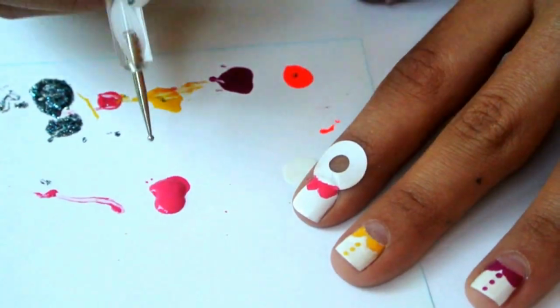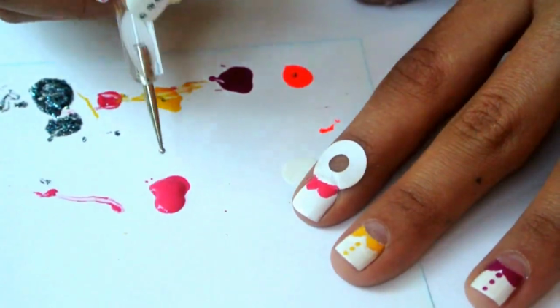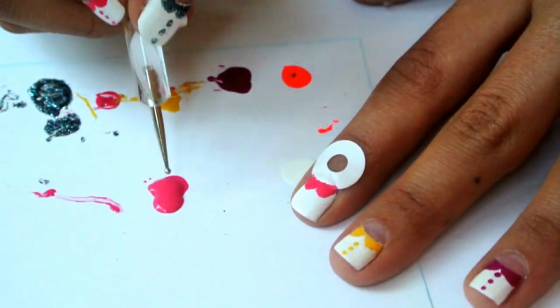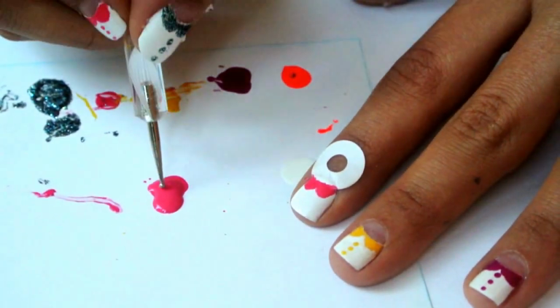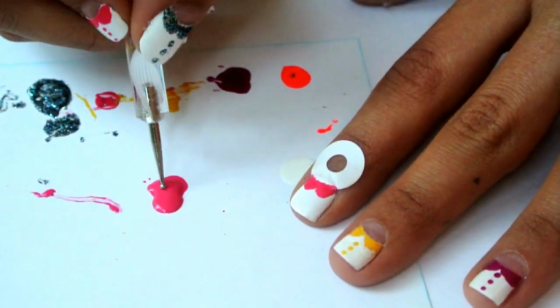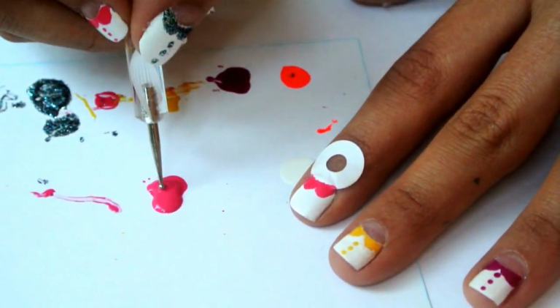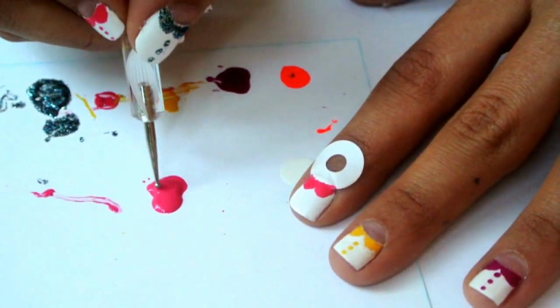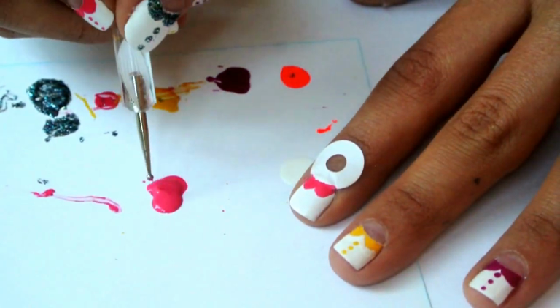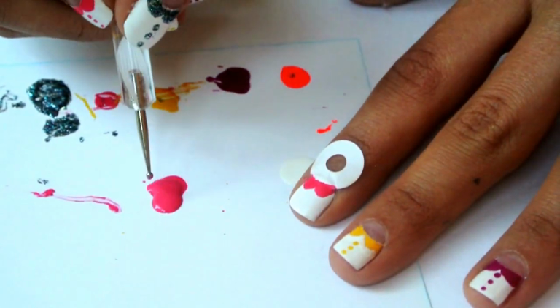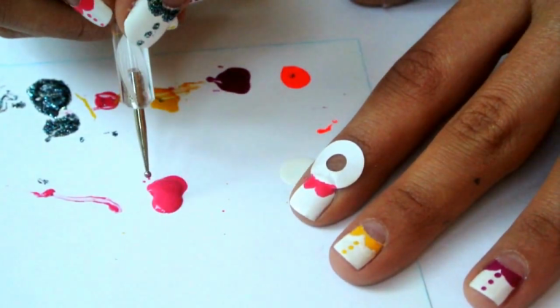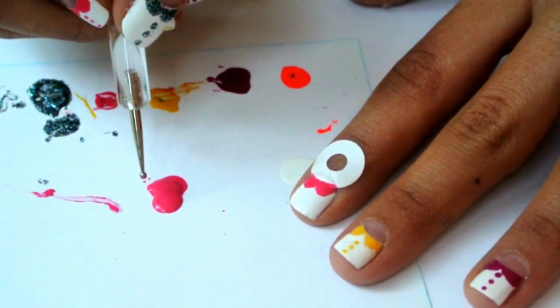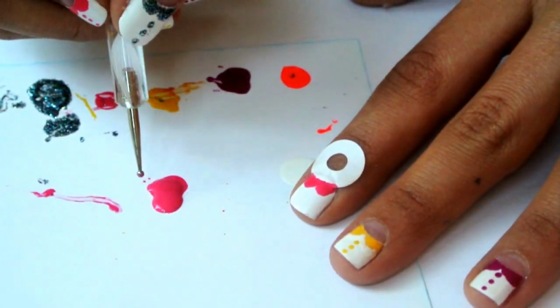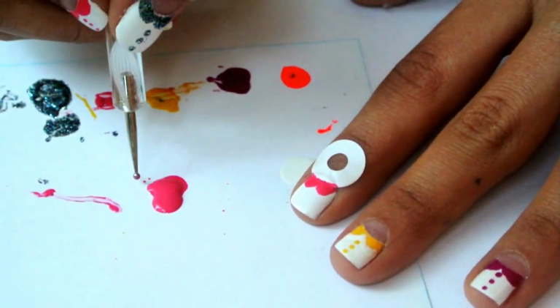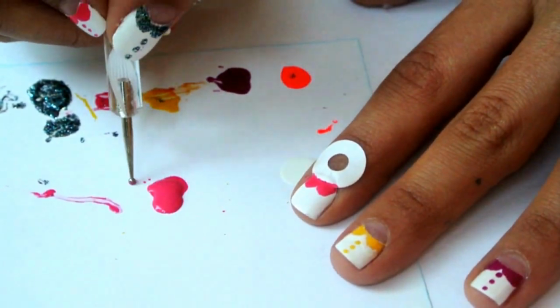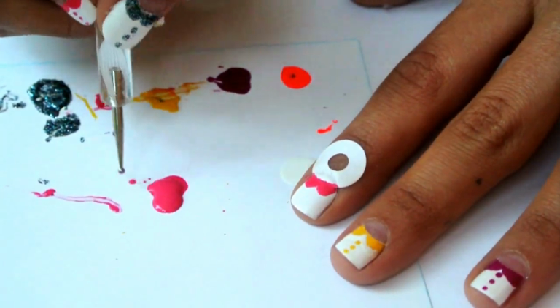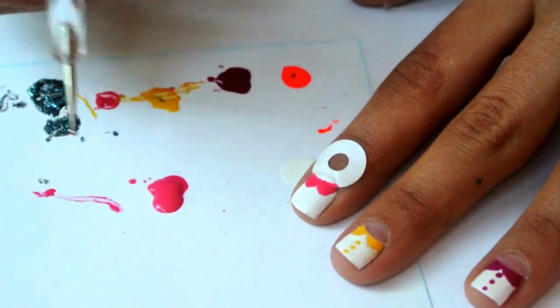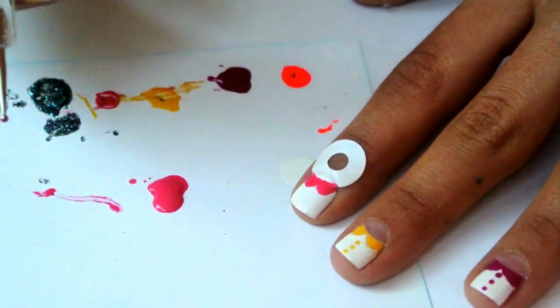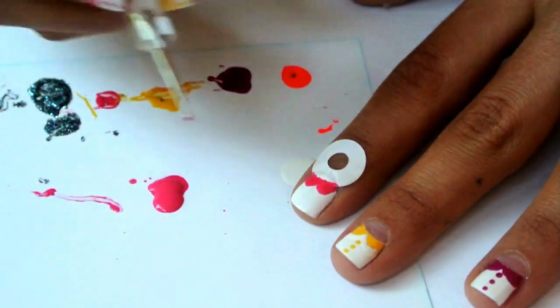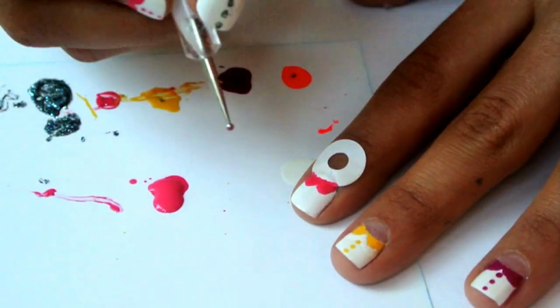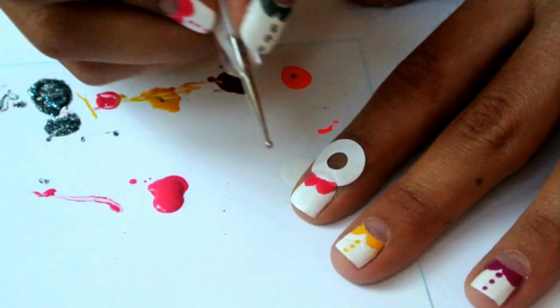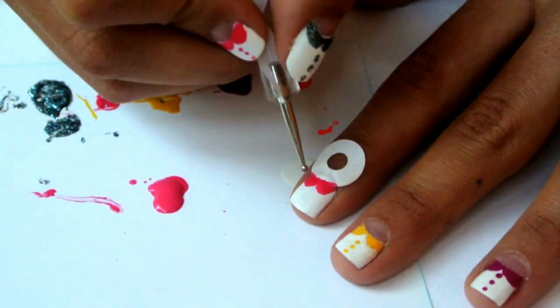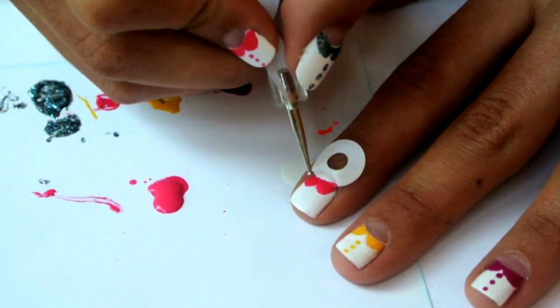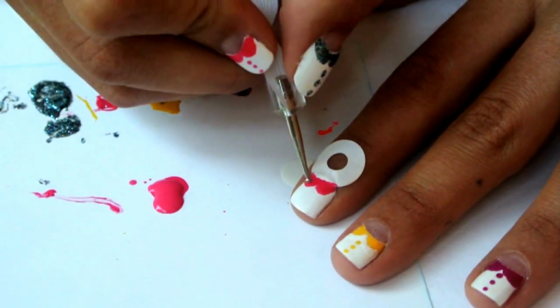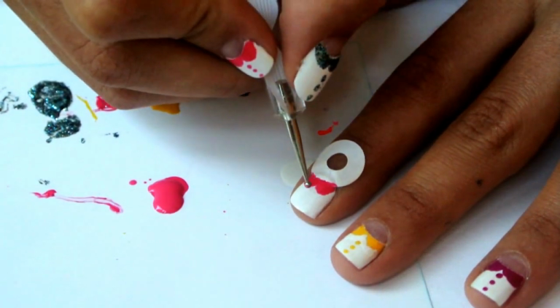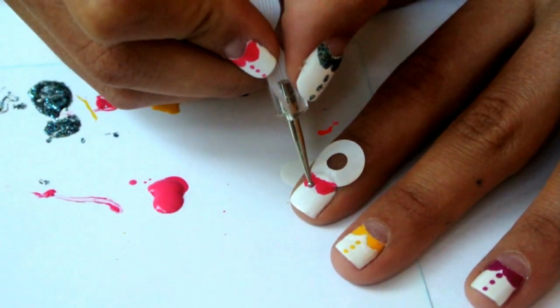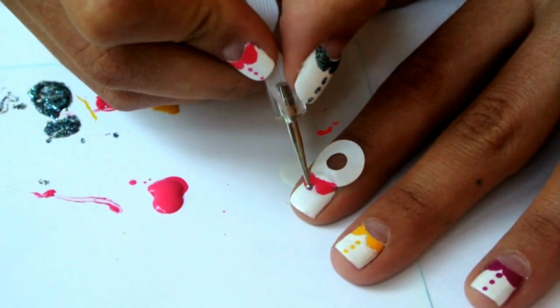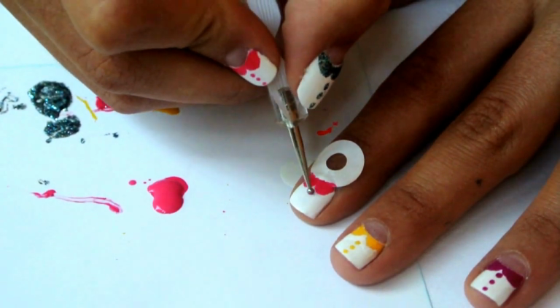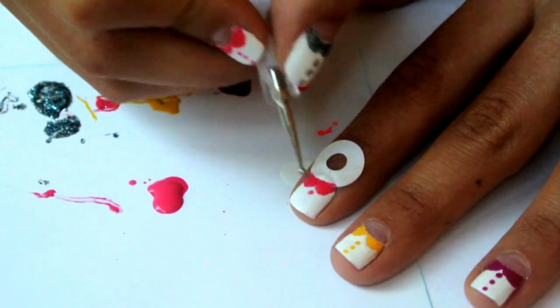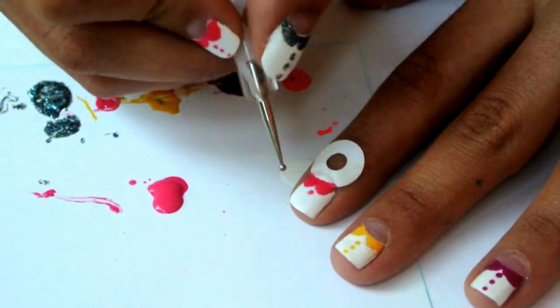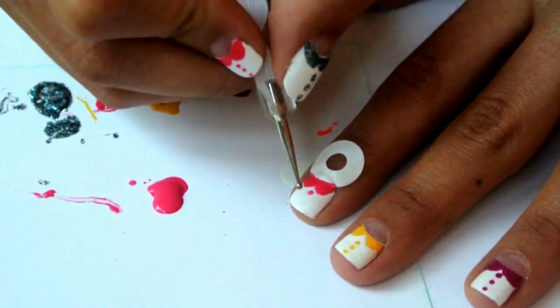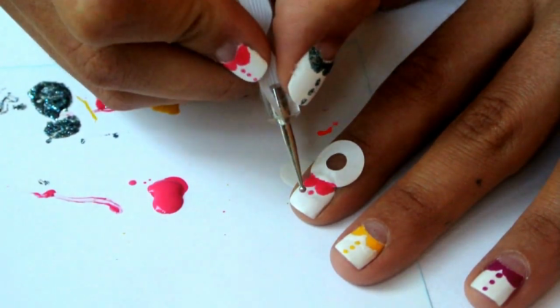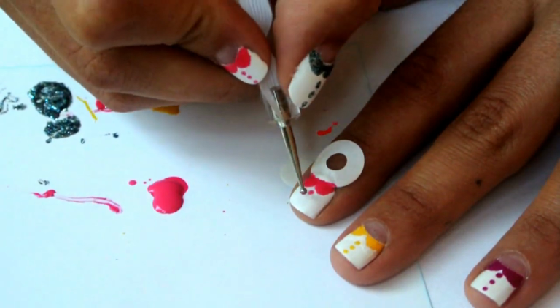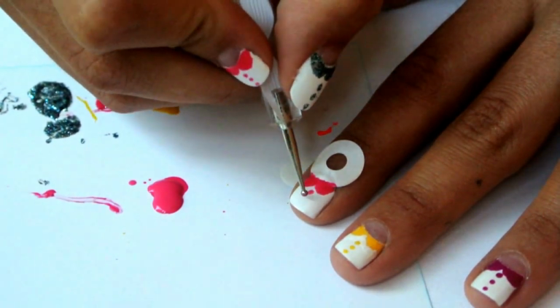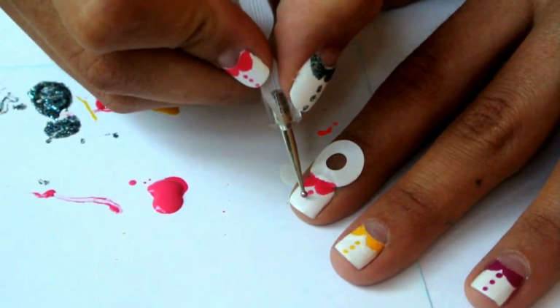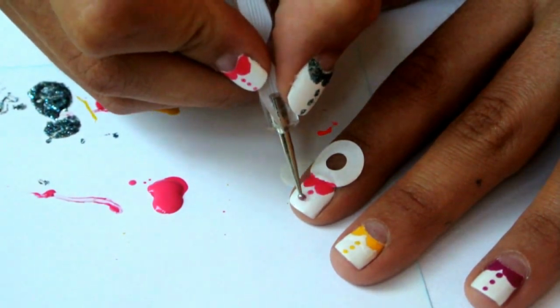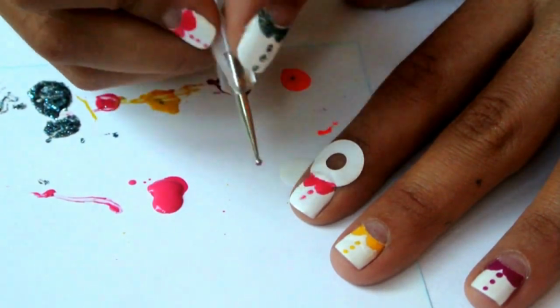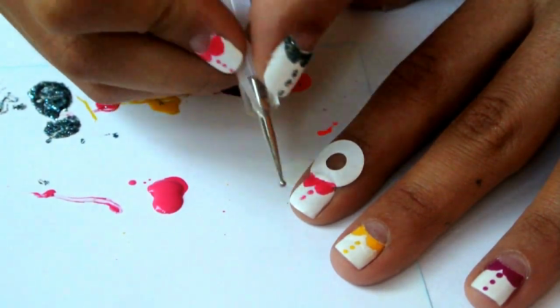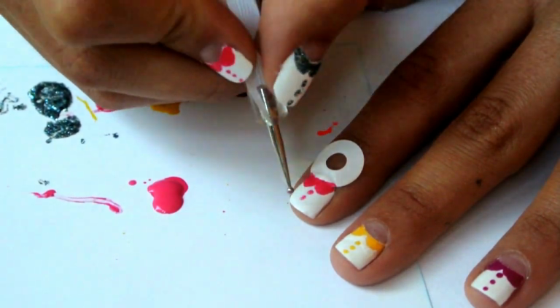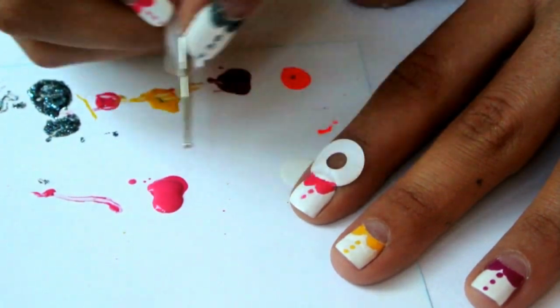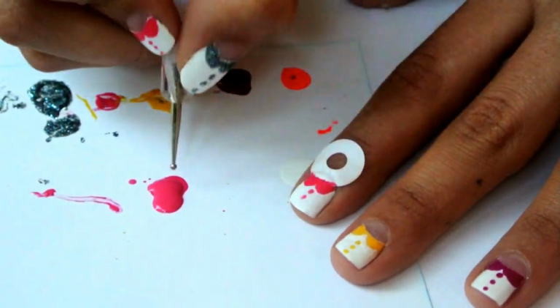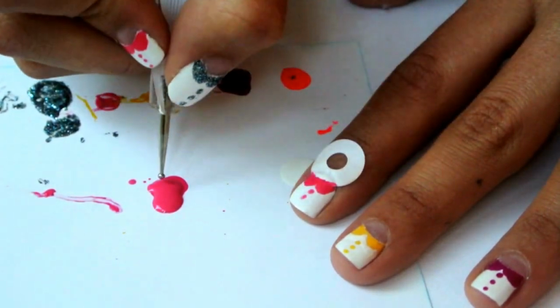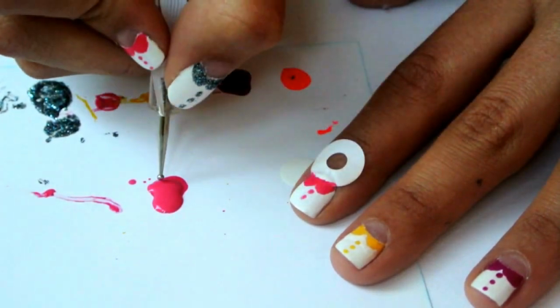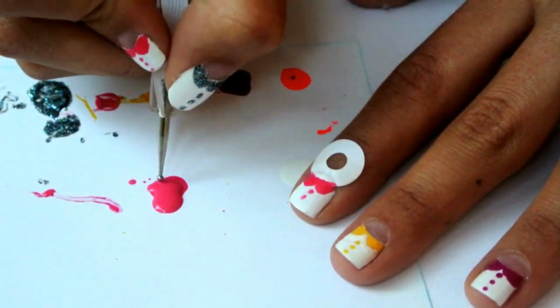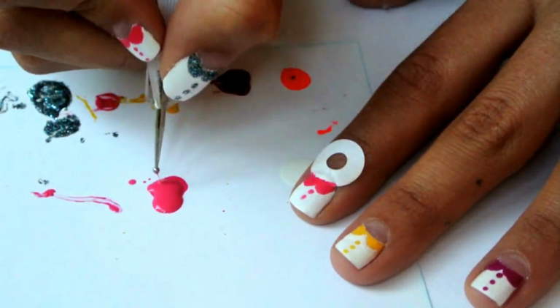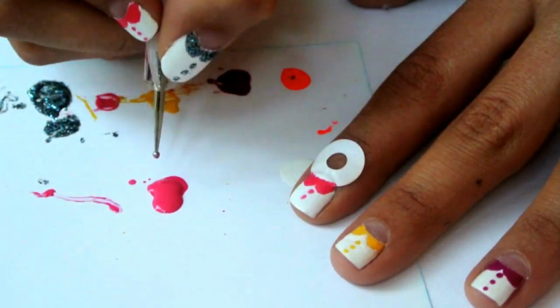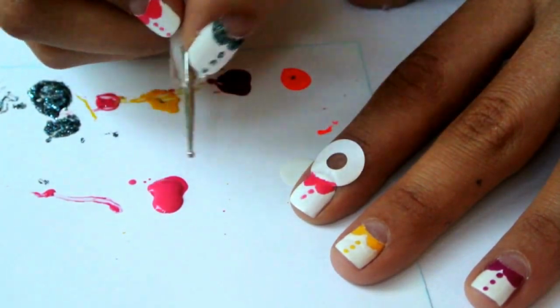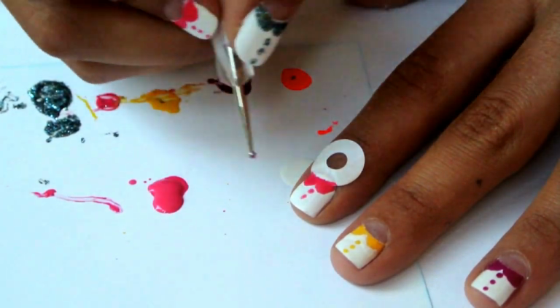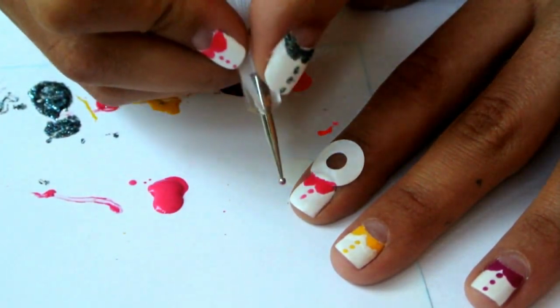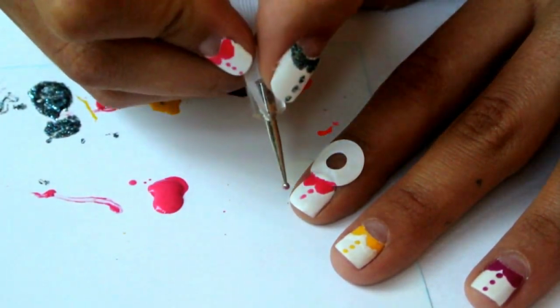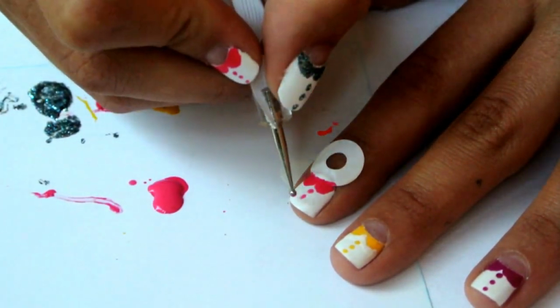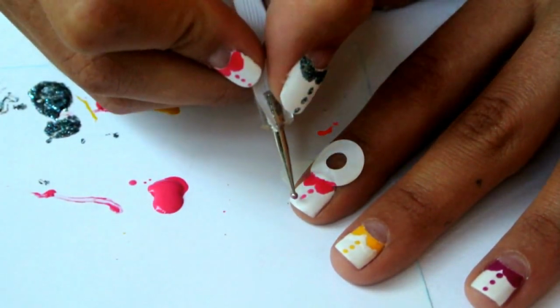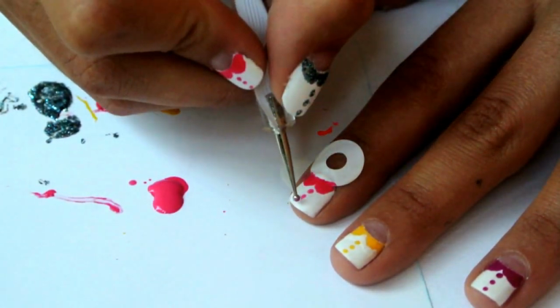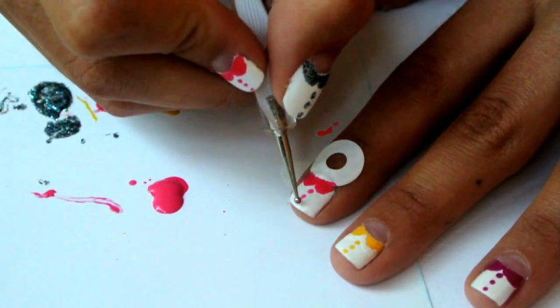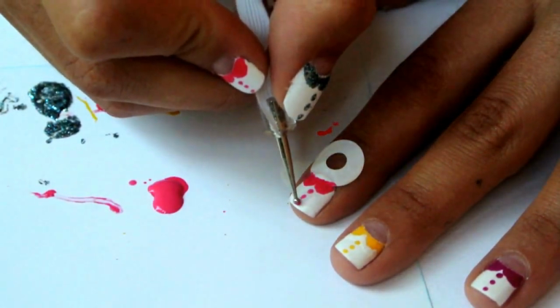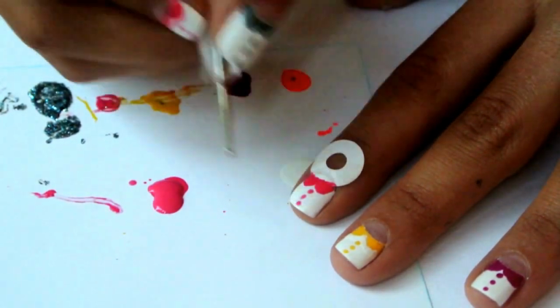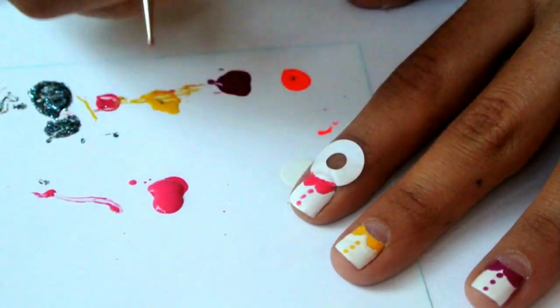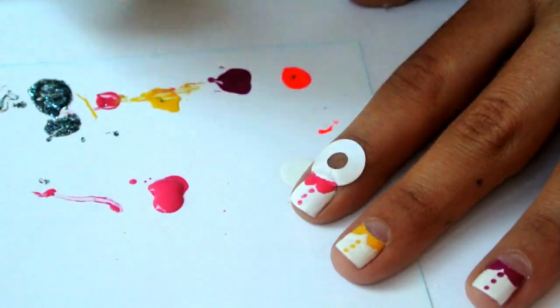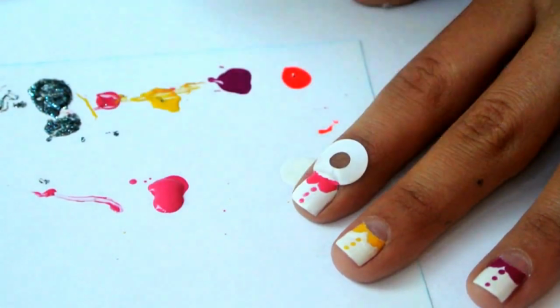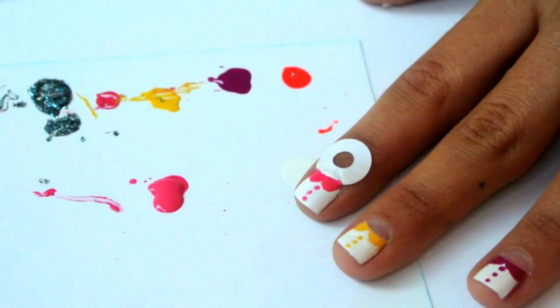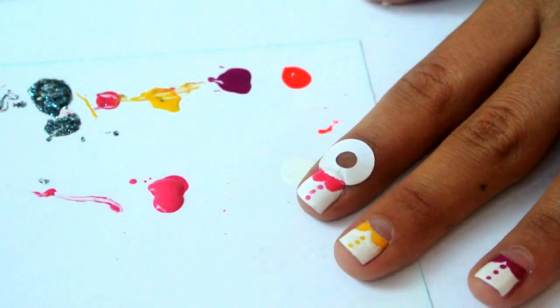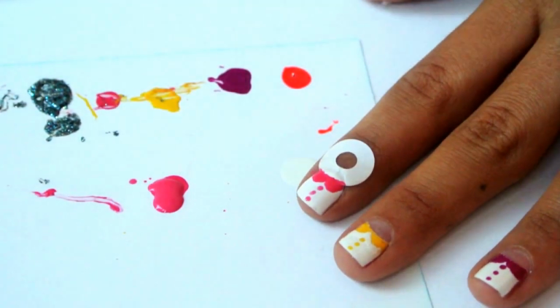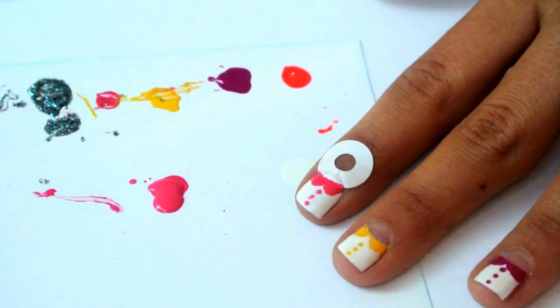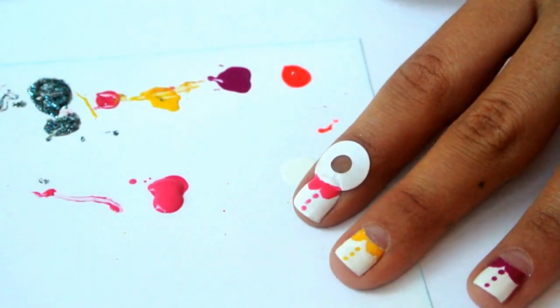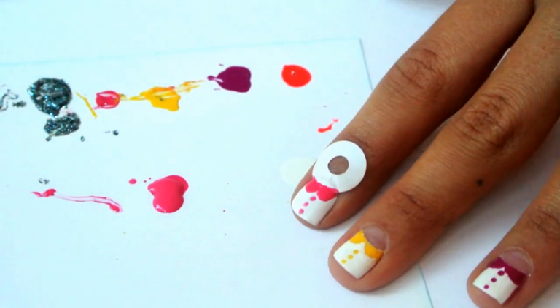Dip the same pen in the same drop of nail polish and just dot the buttons. I prefer three on every nail.